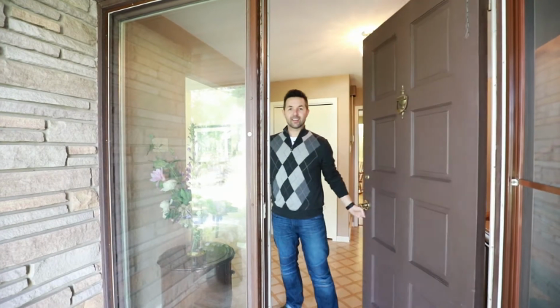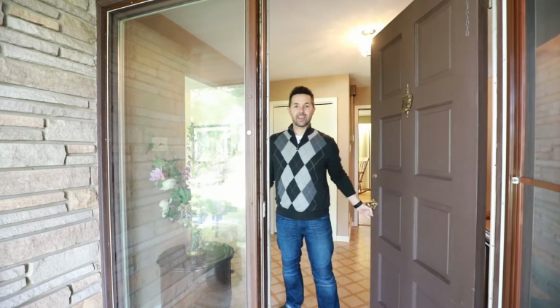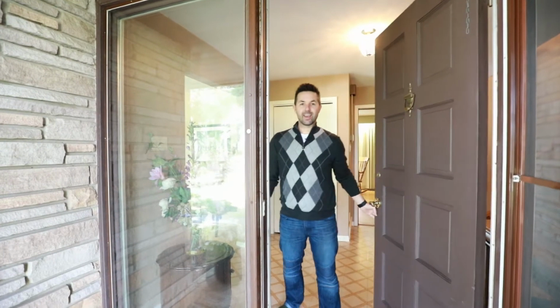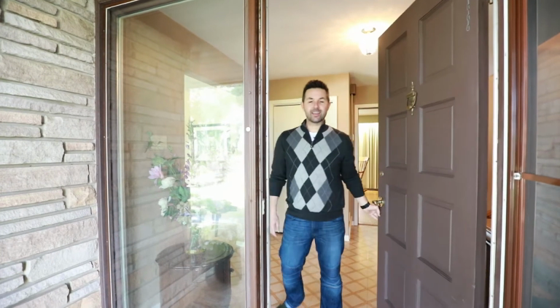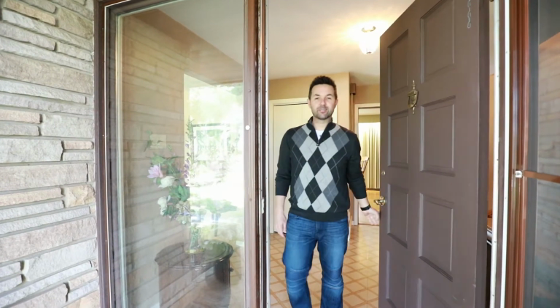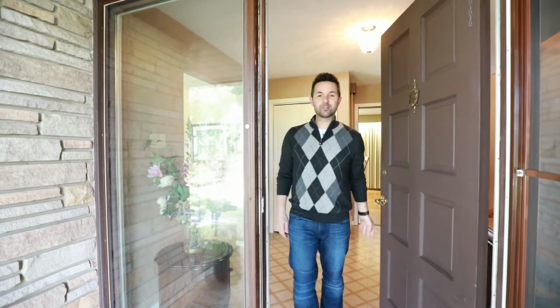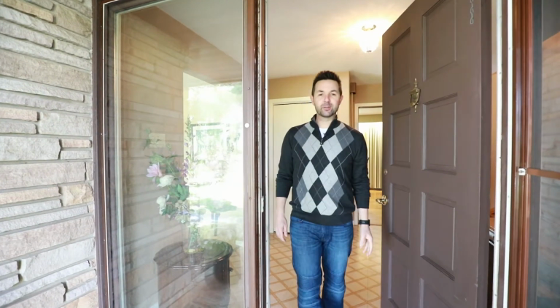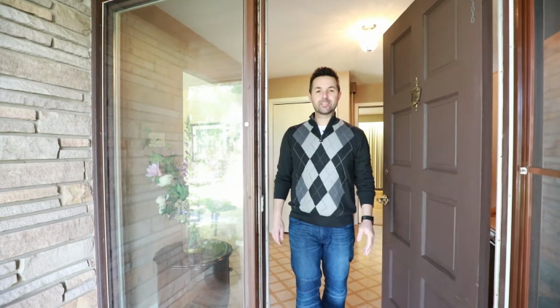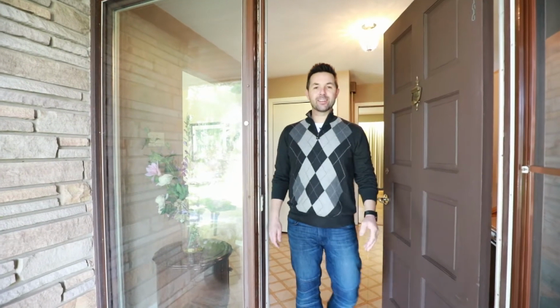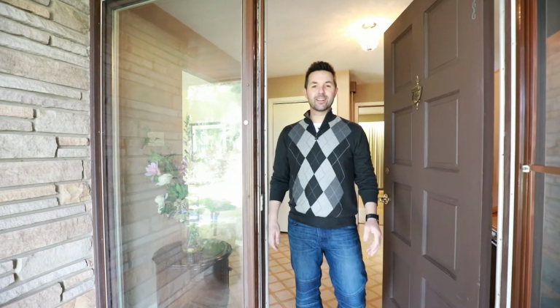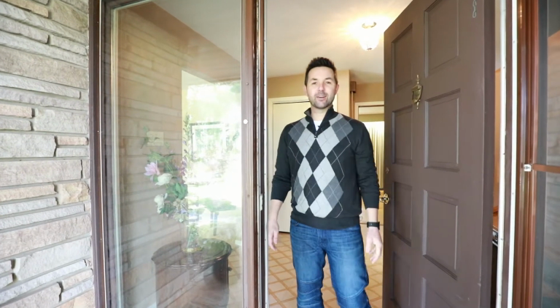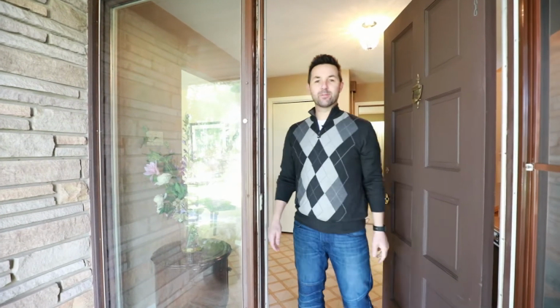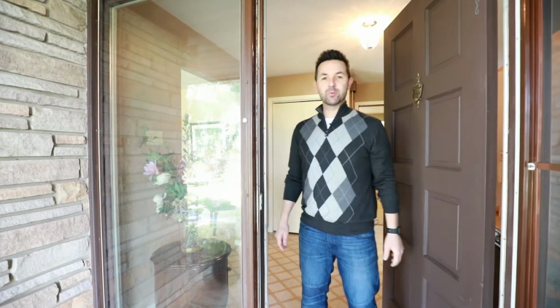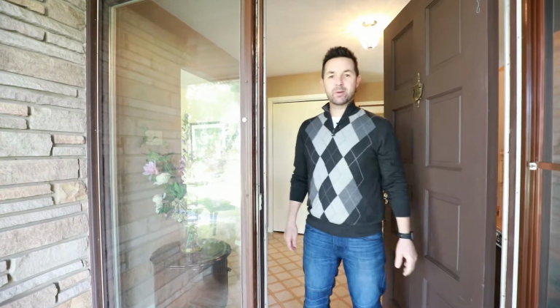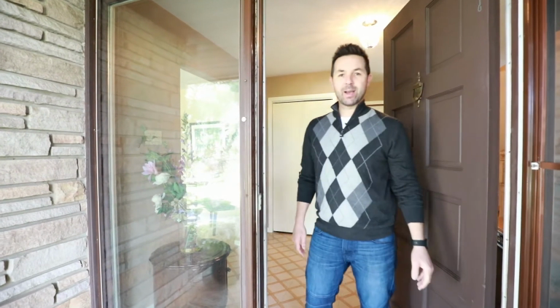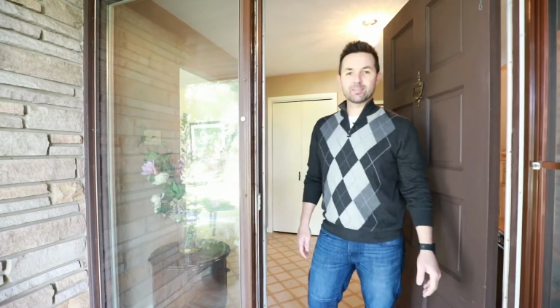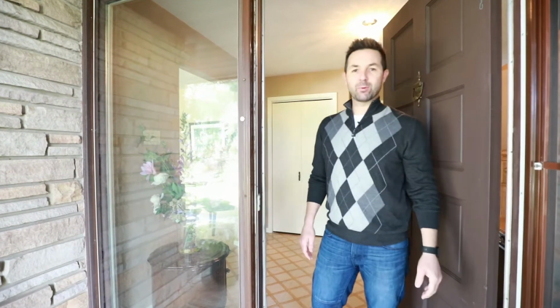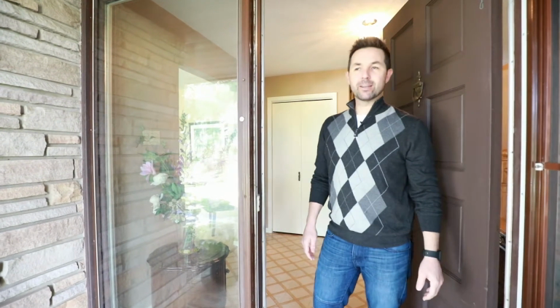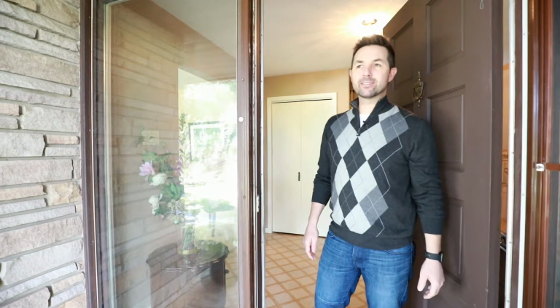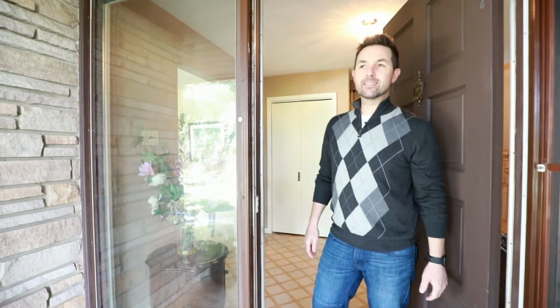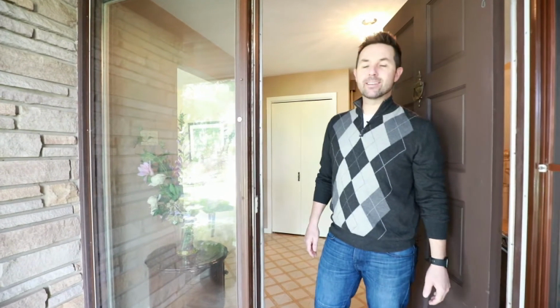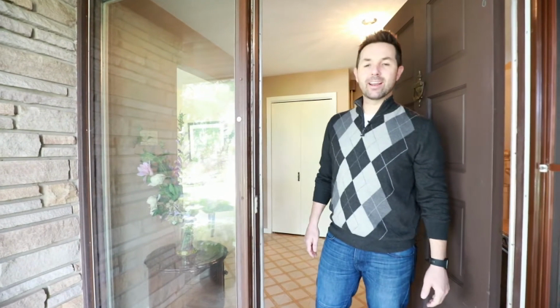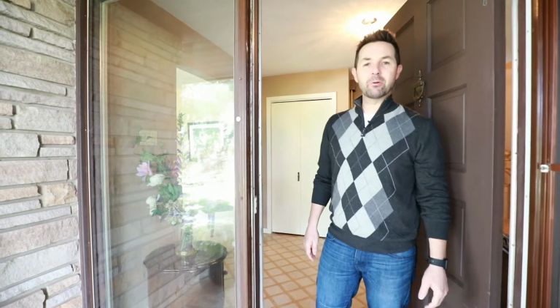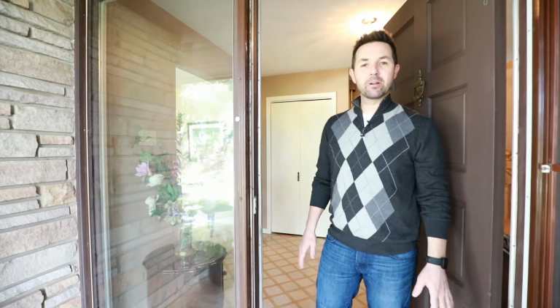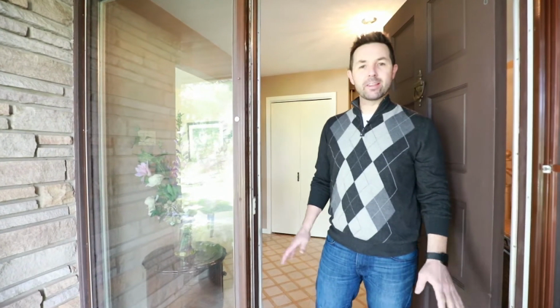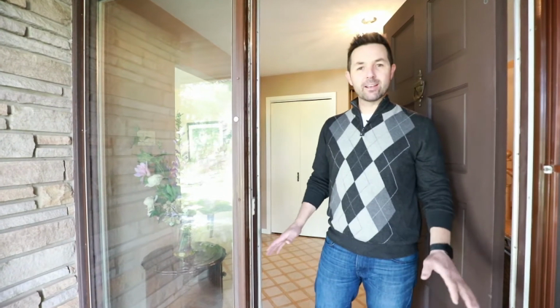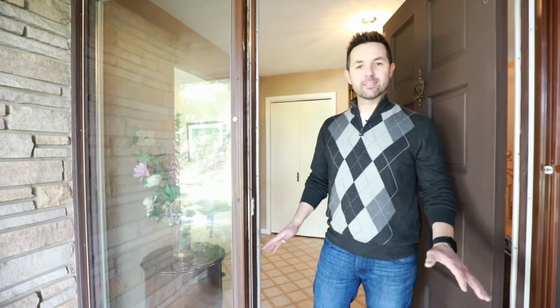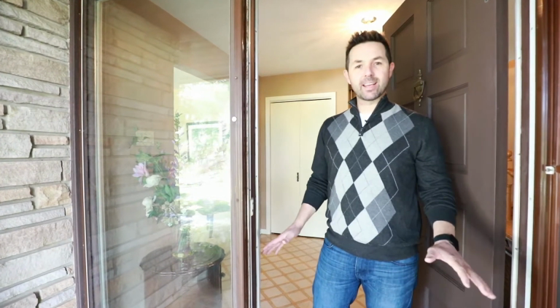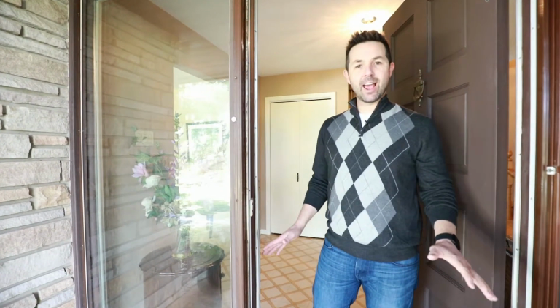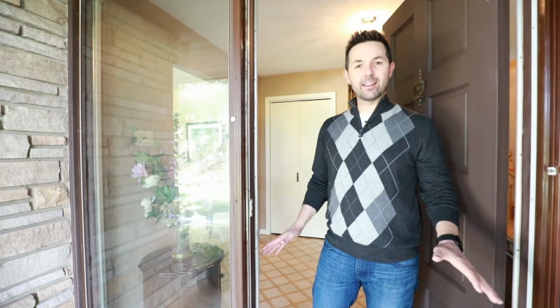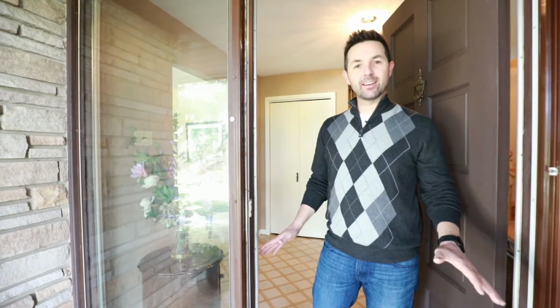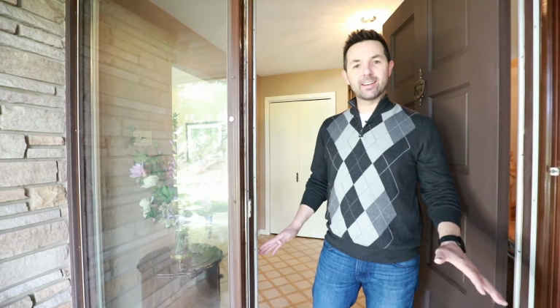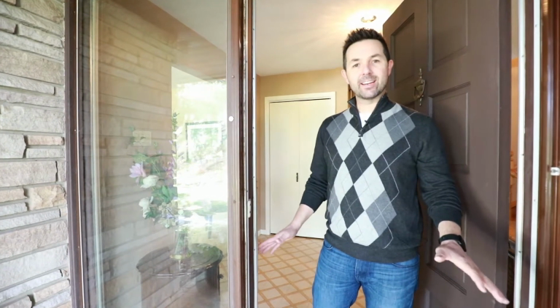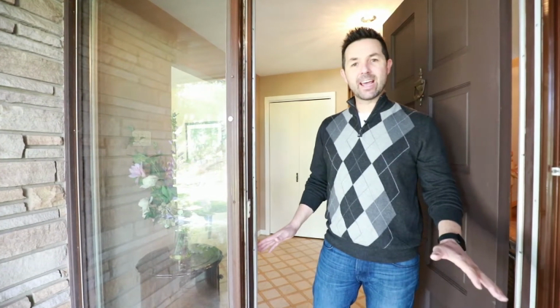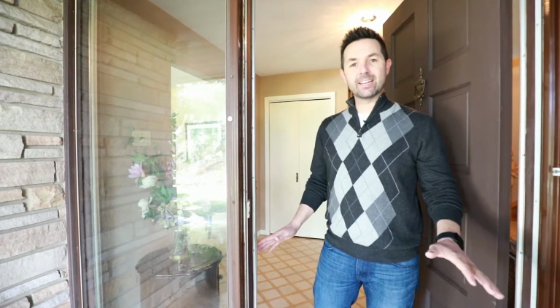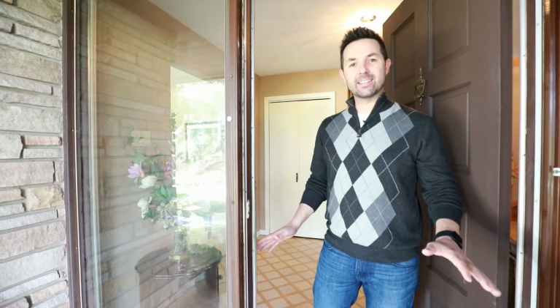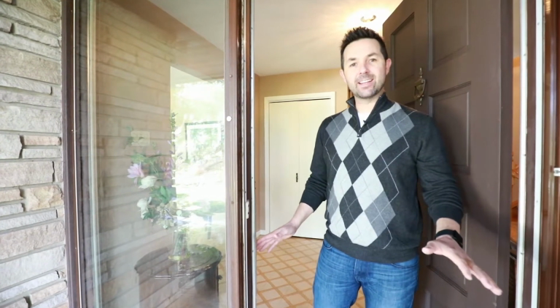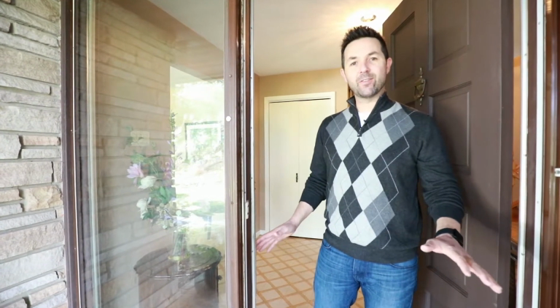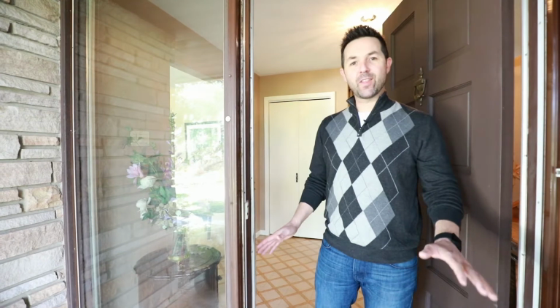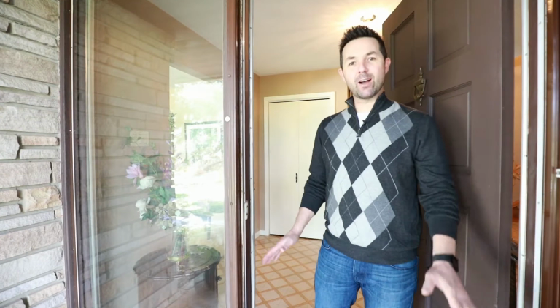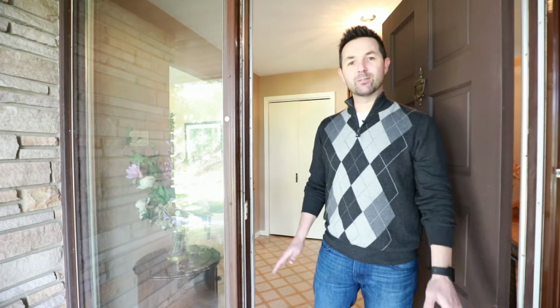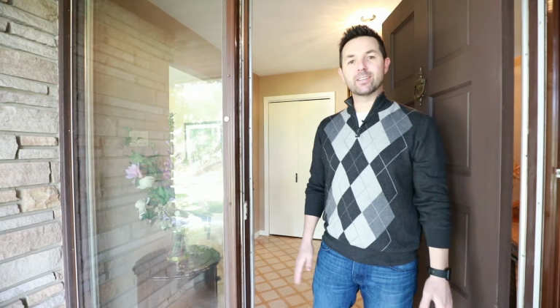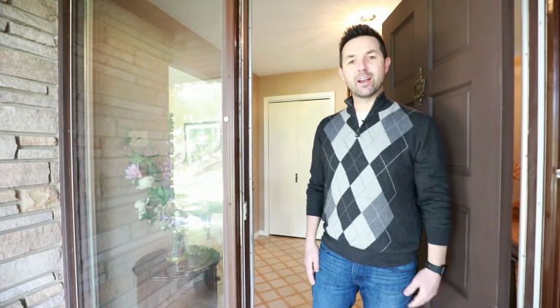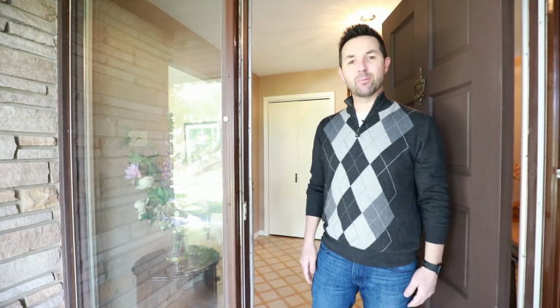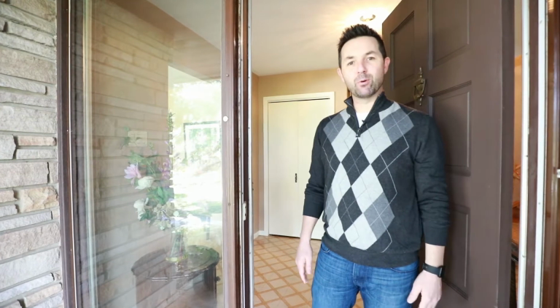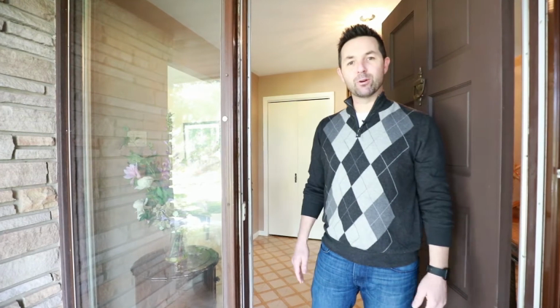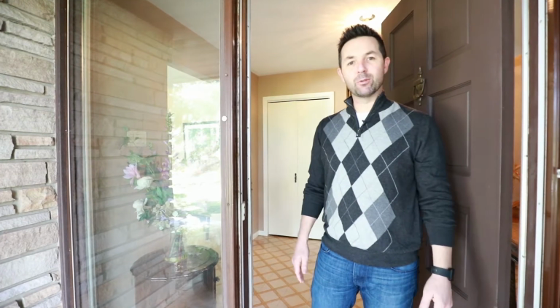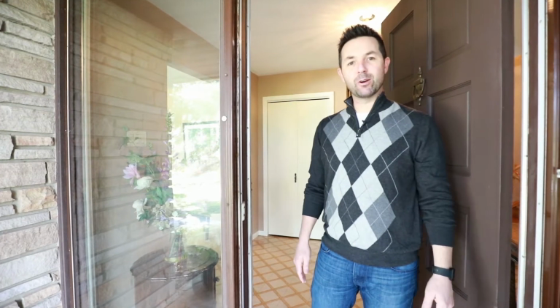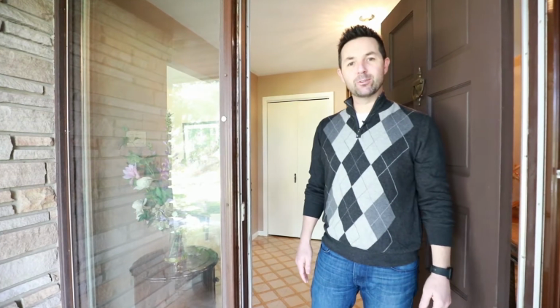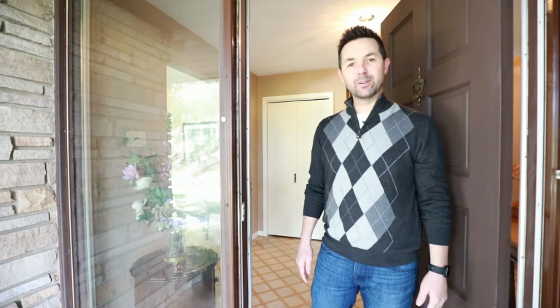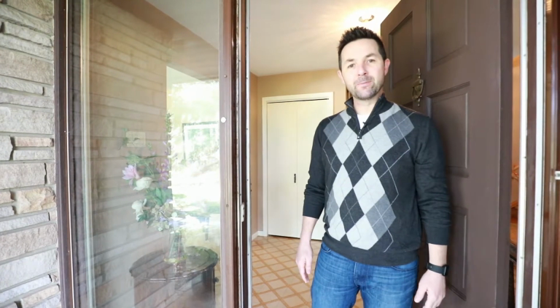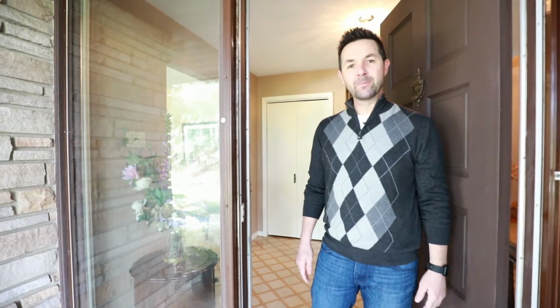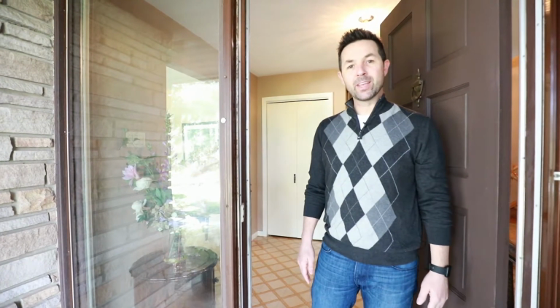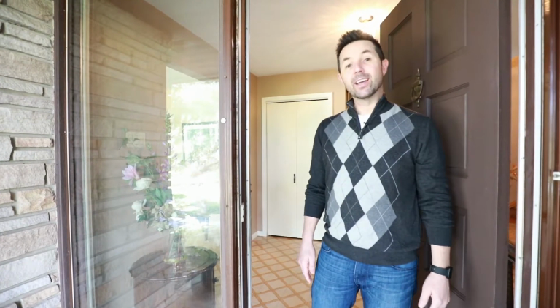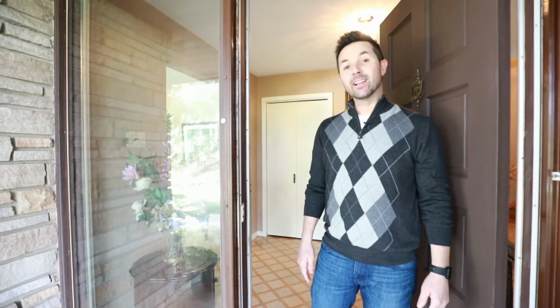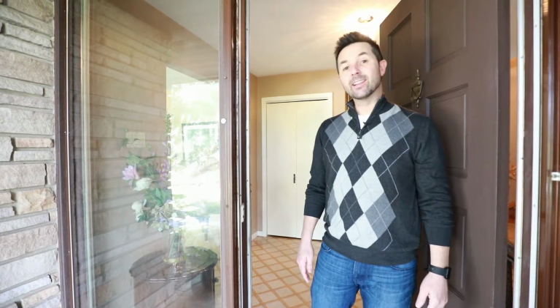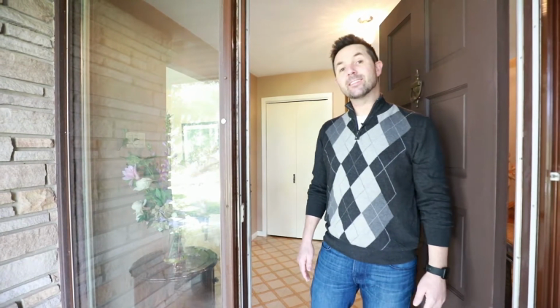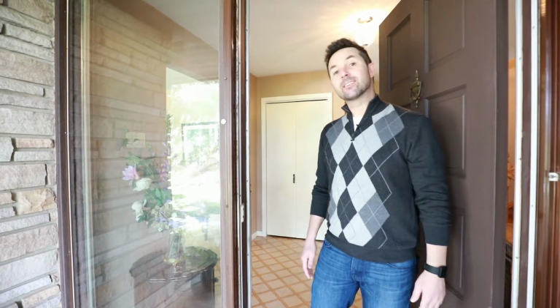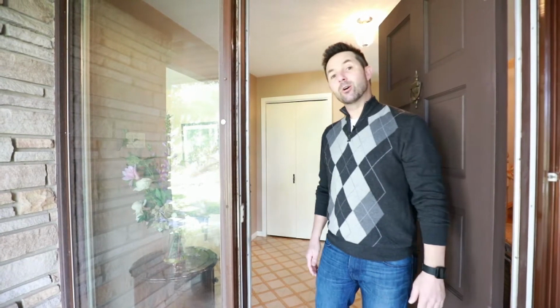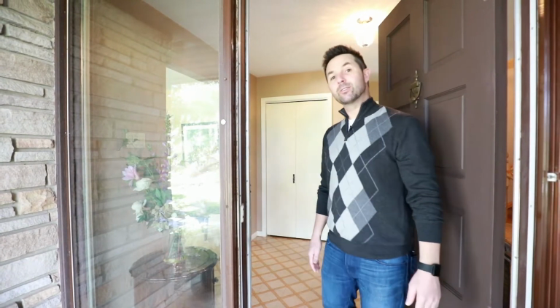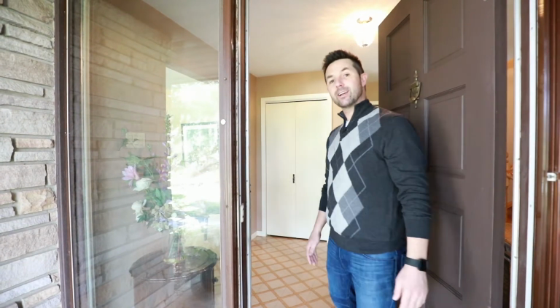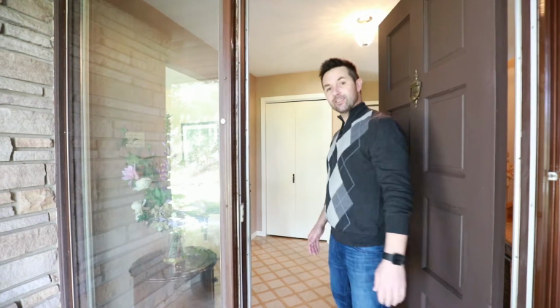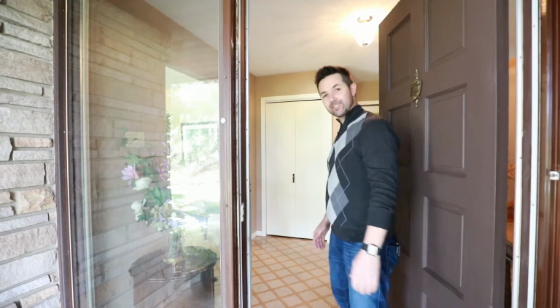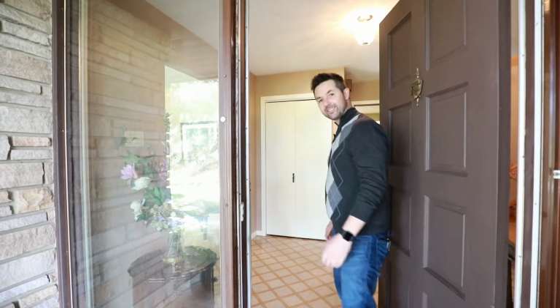Hey, it's Stuart Sinclair from RE-MAX West, and today we're in the hills of Caledon at 19,000 Airport Road. Let's go take a look.